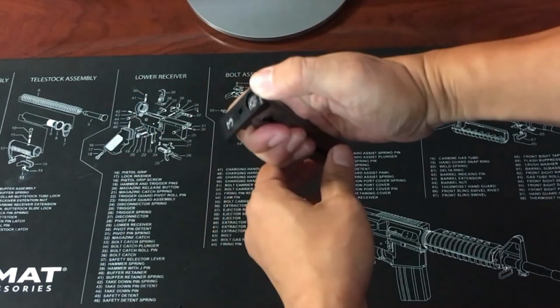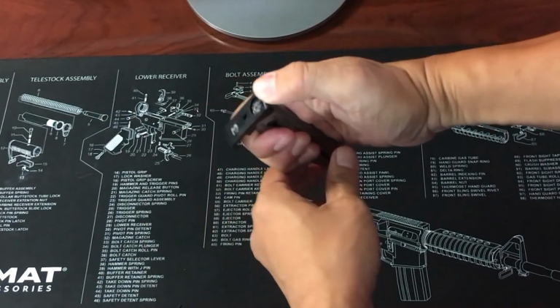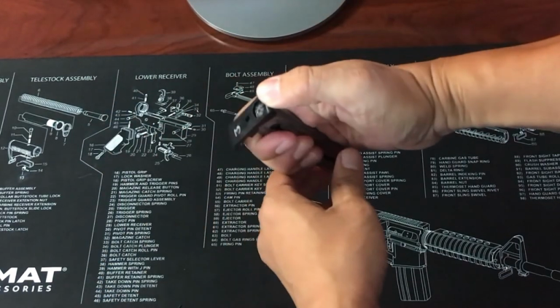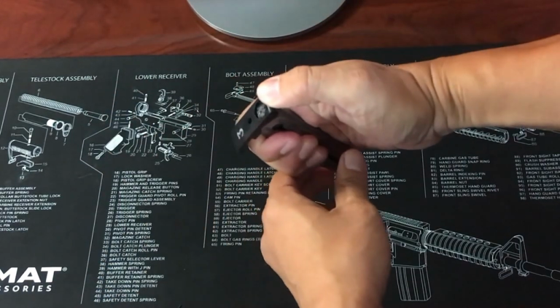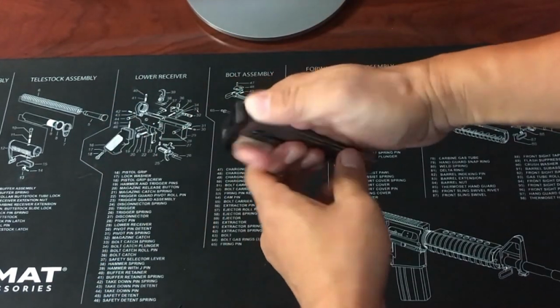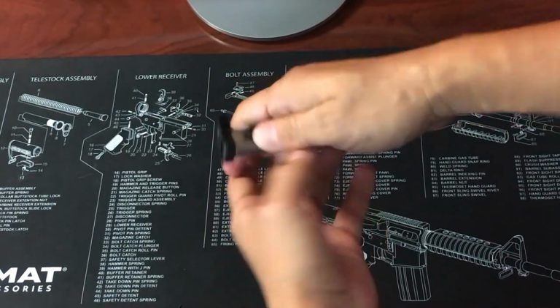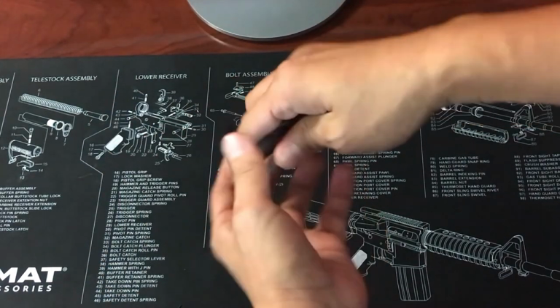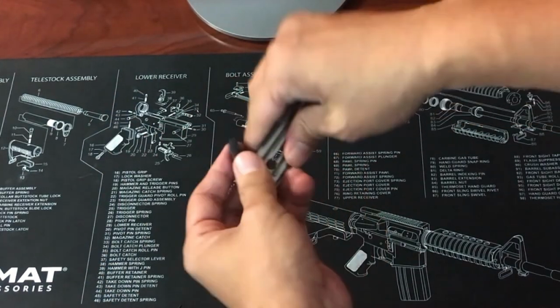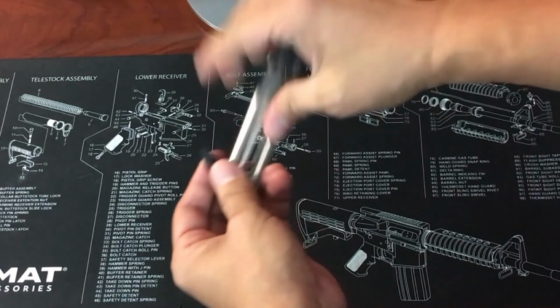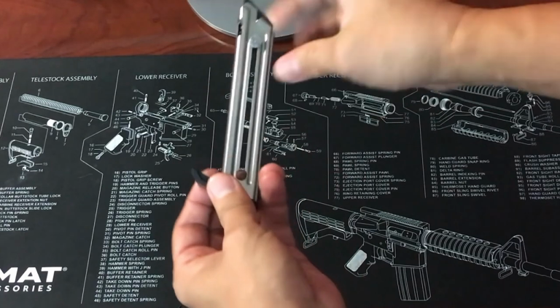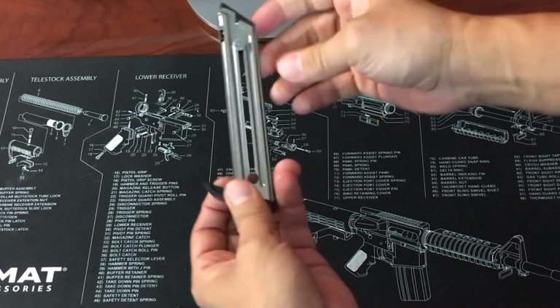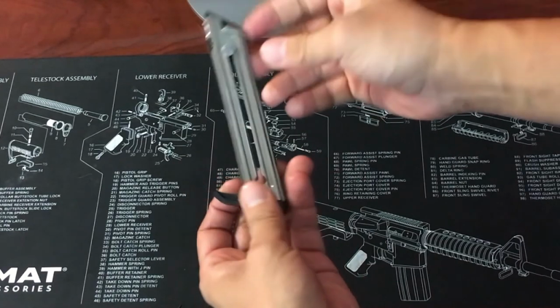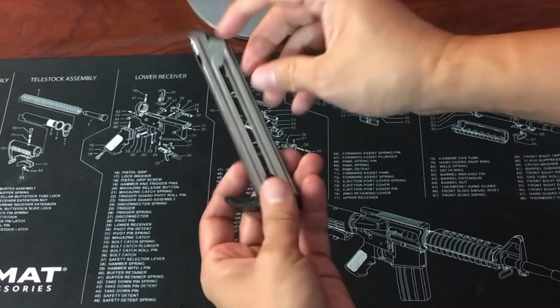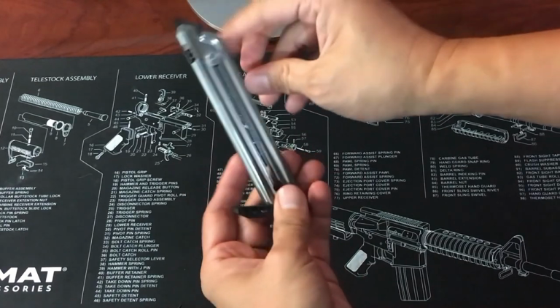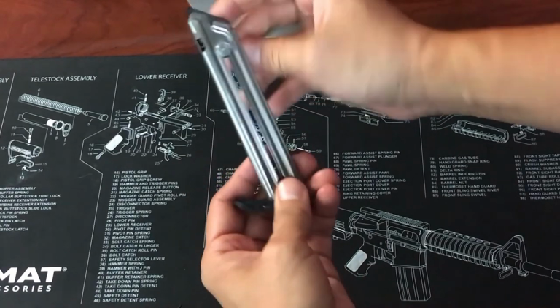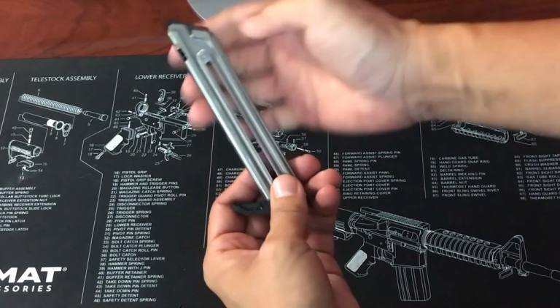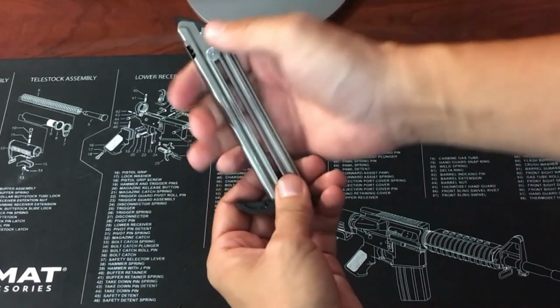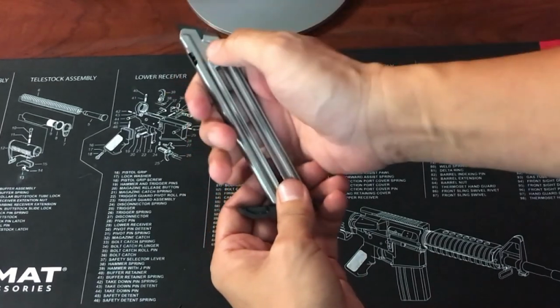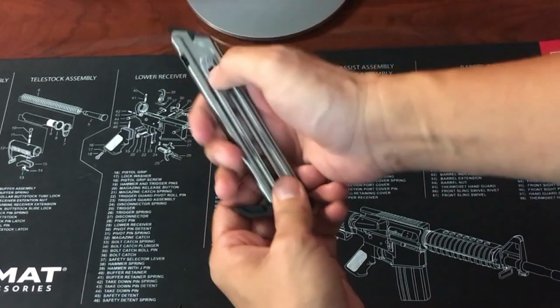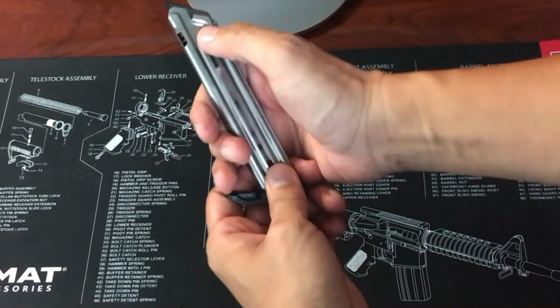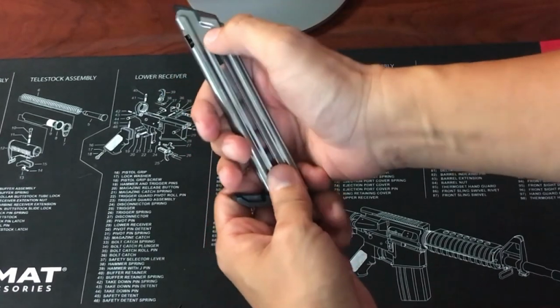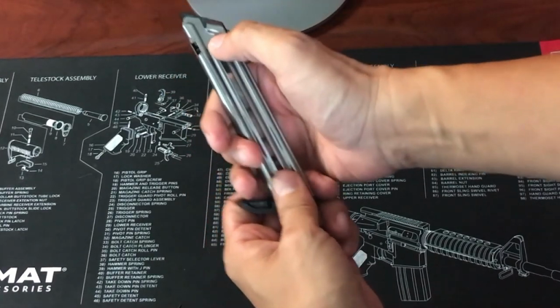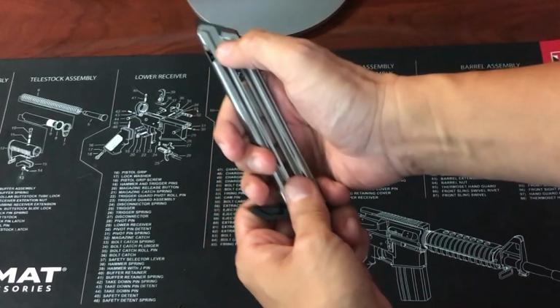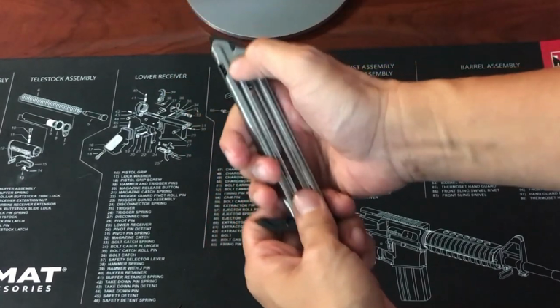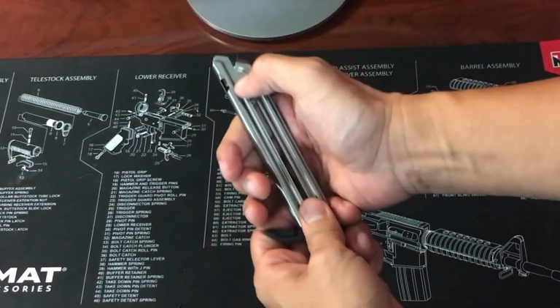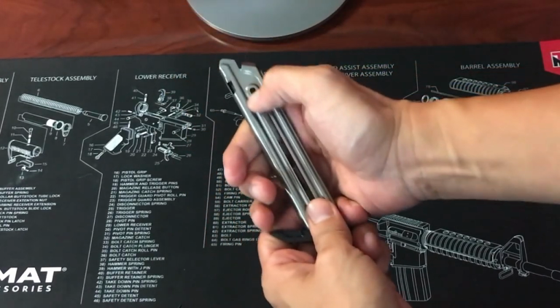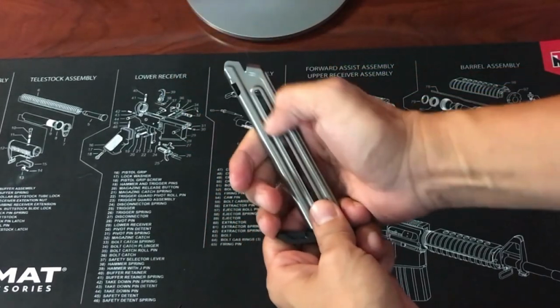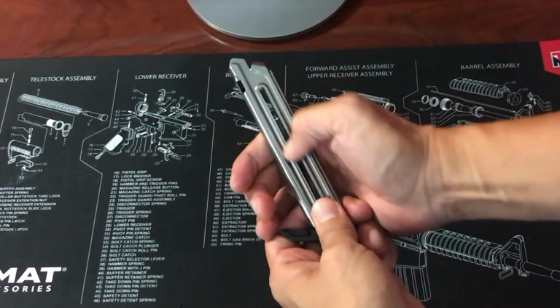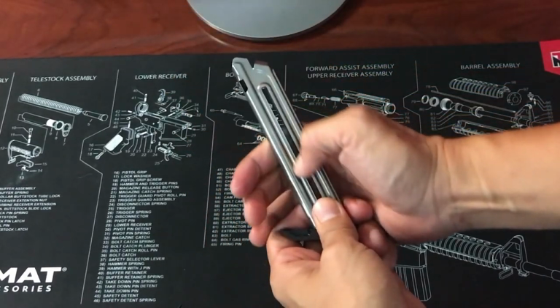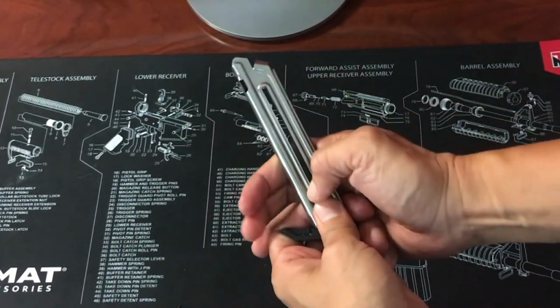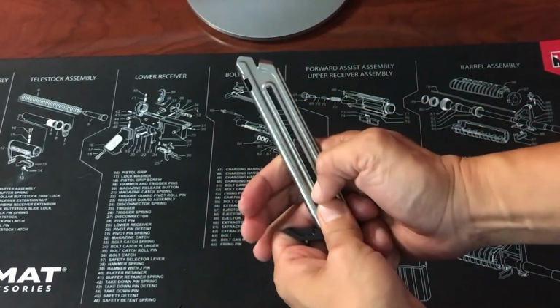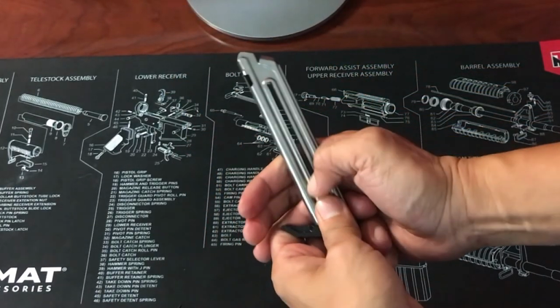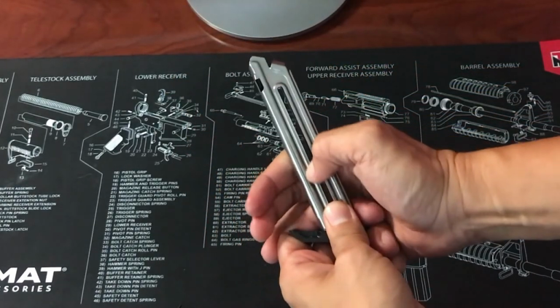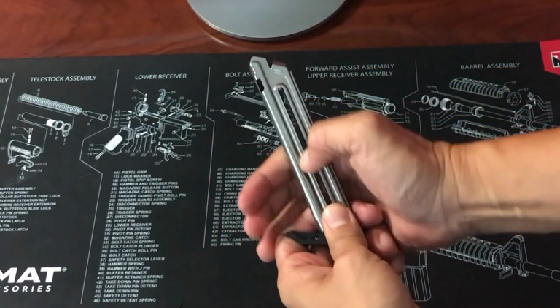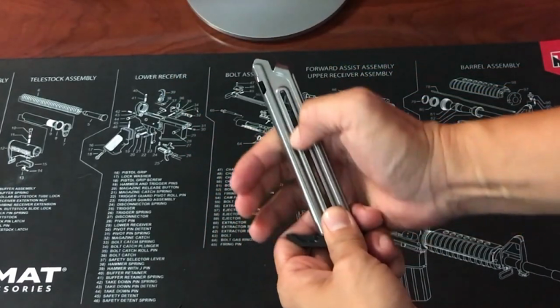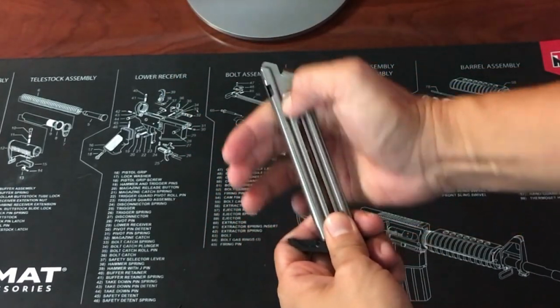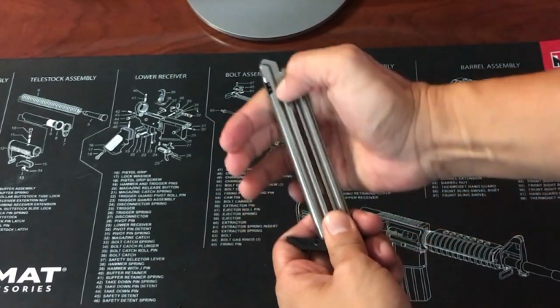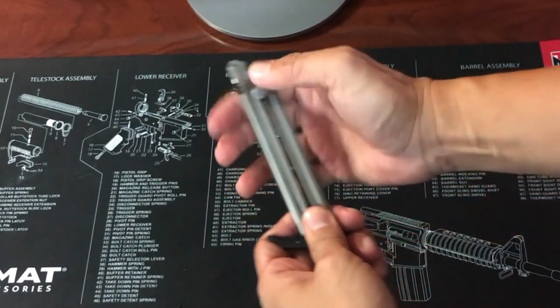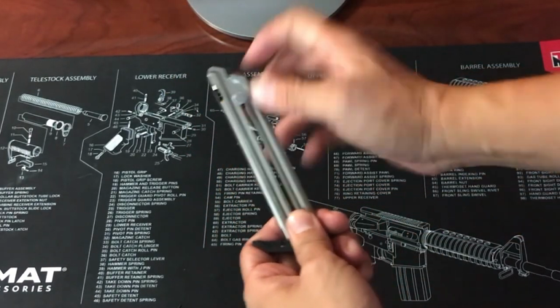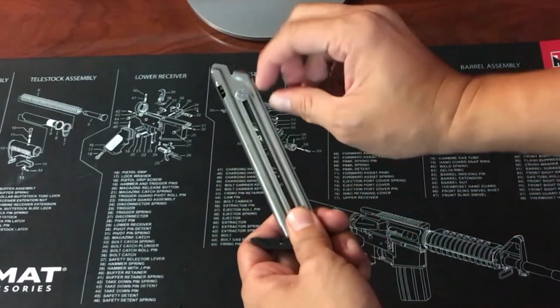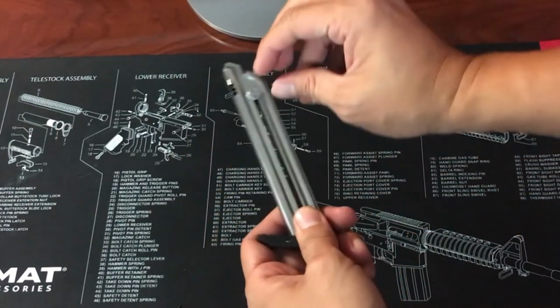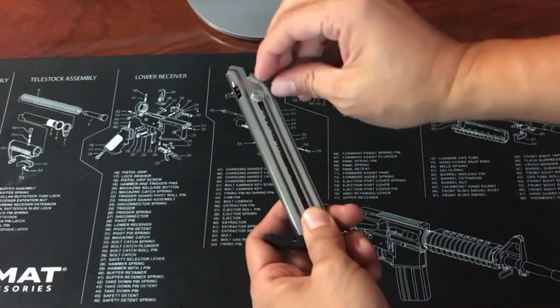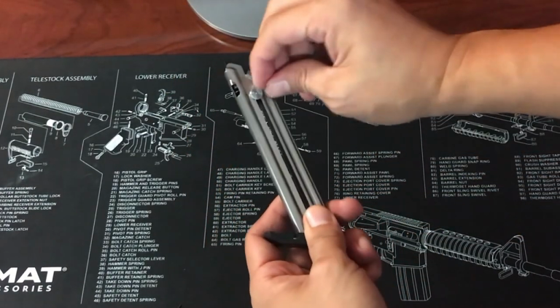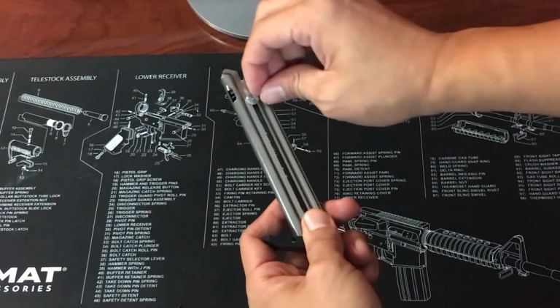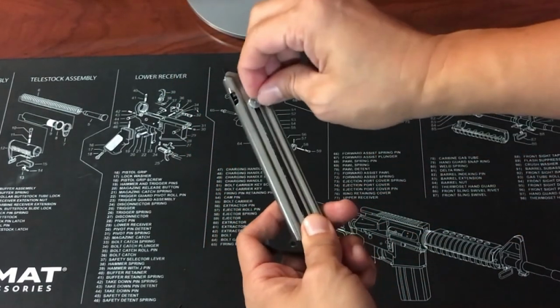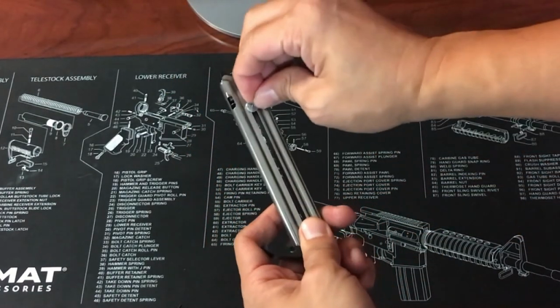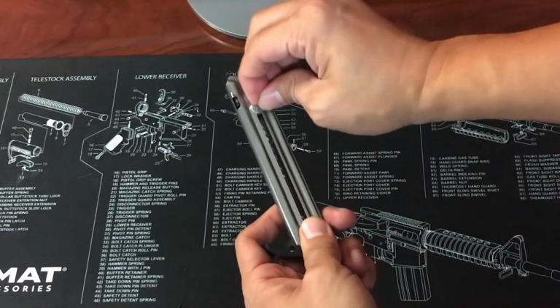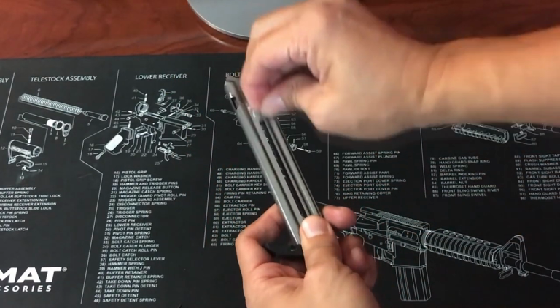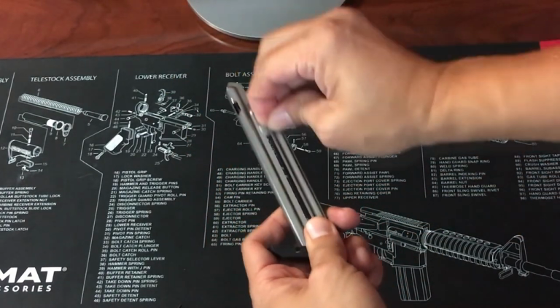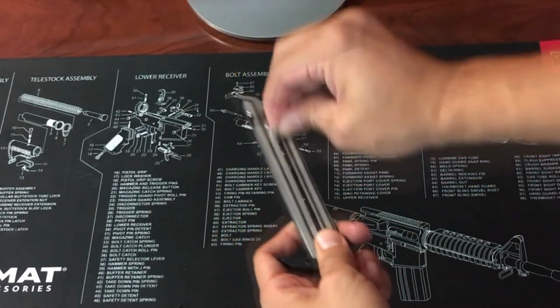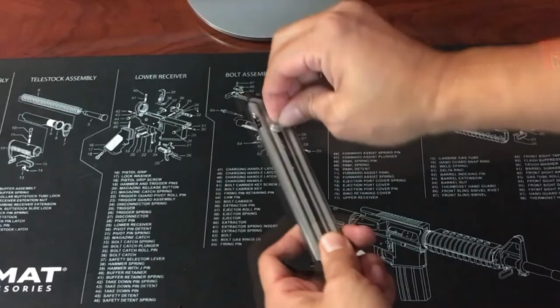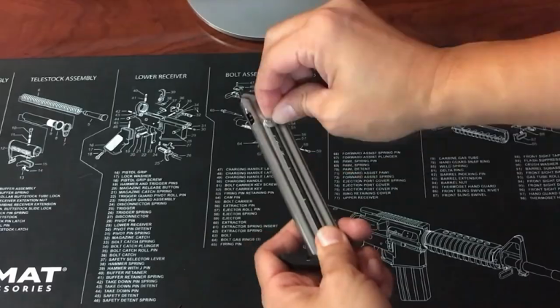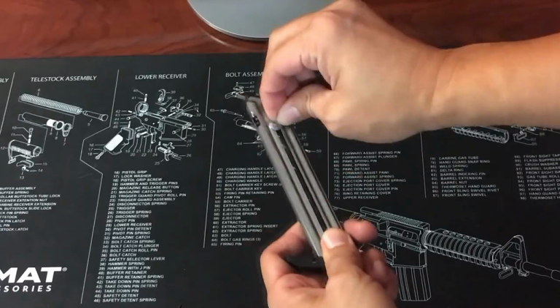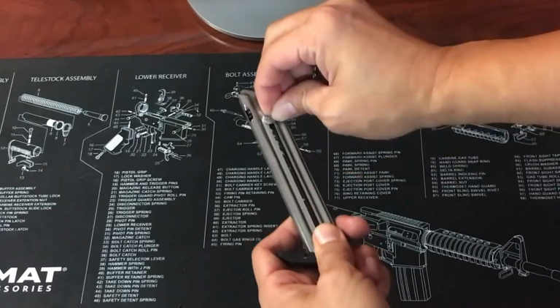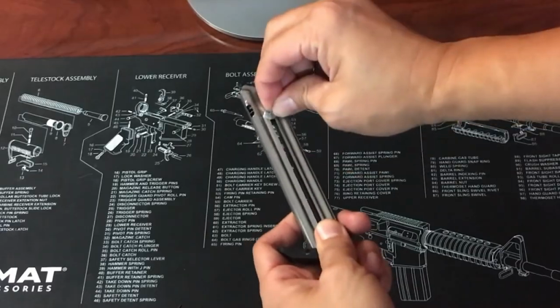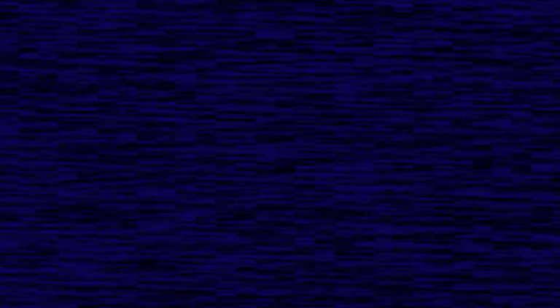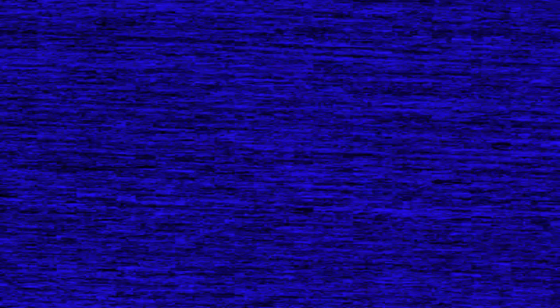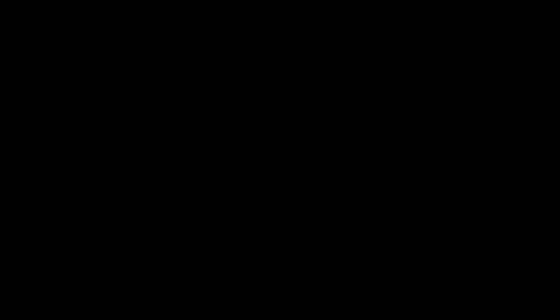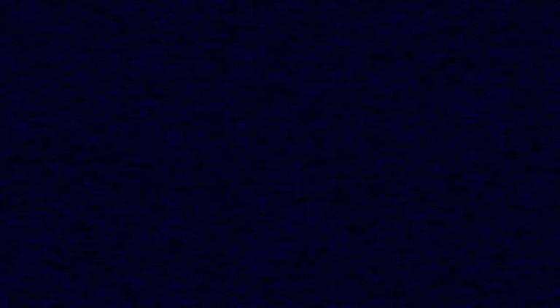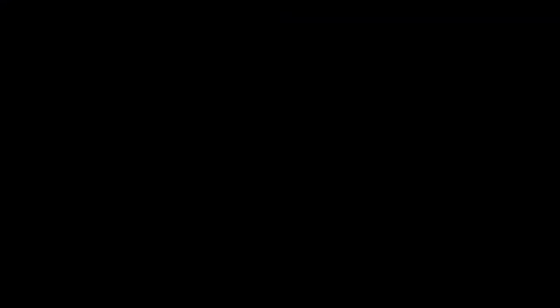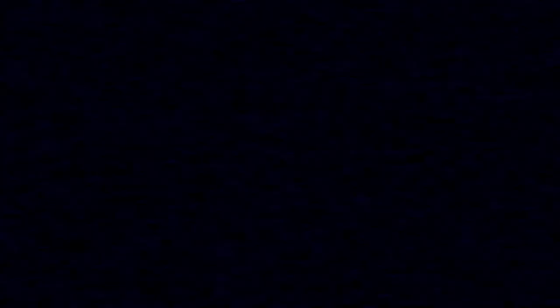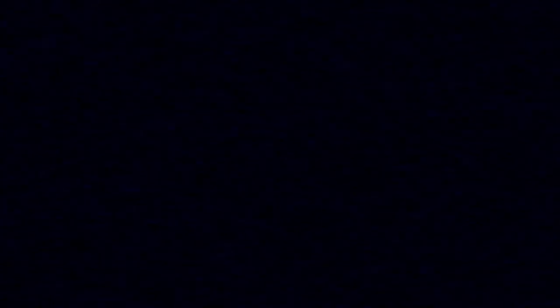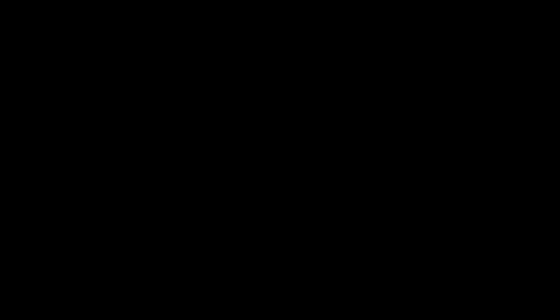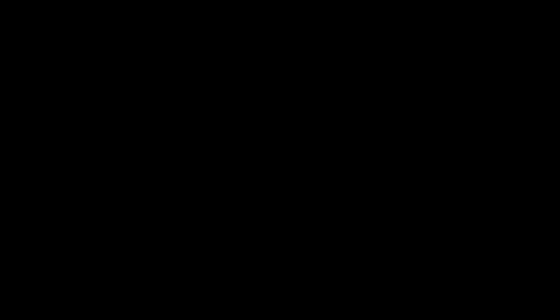And finally, slide the follower button down and up to check that the magazine is moving properly.